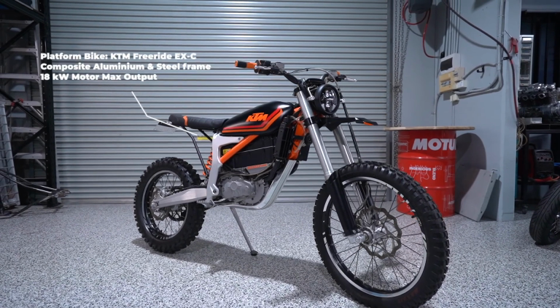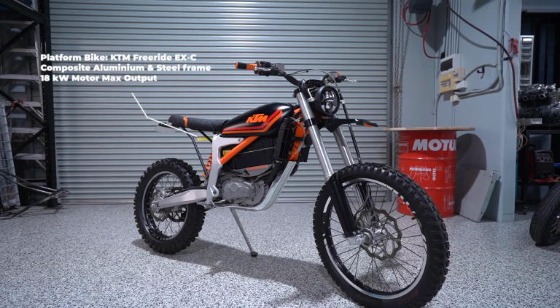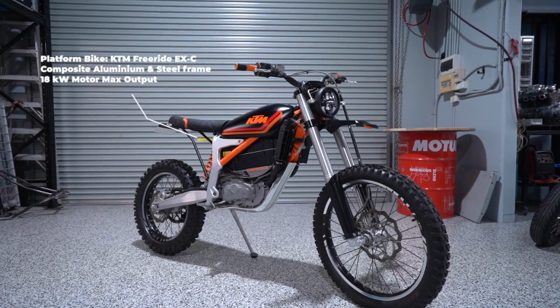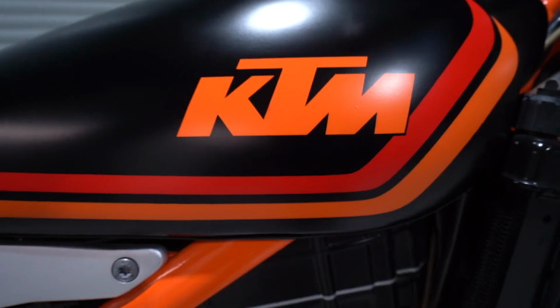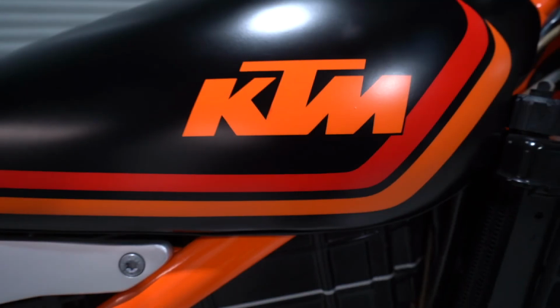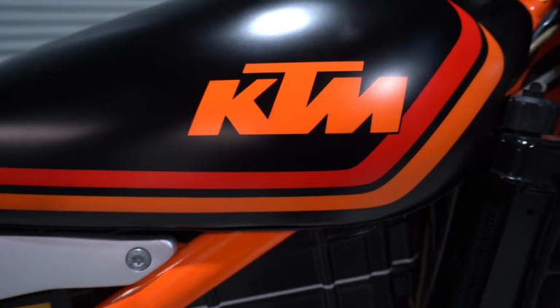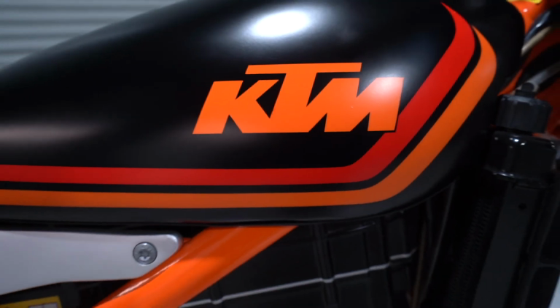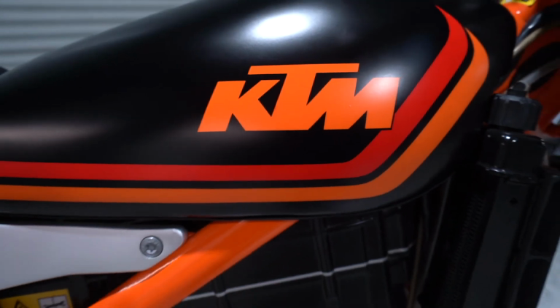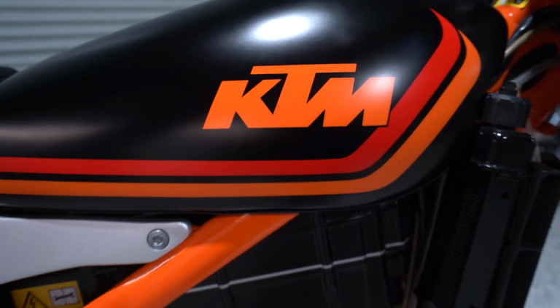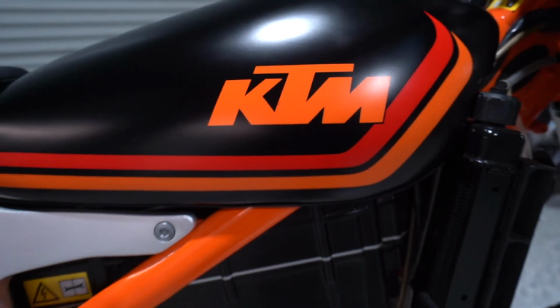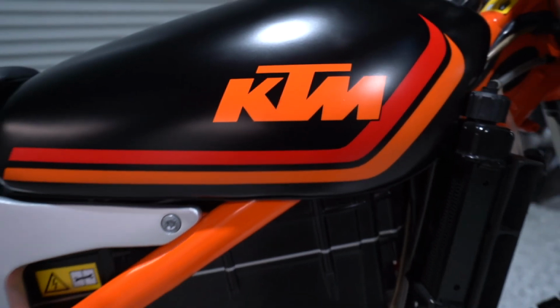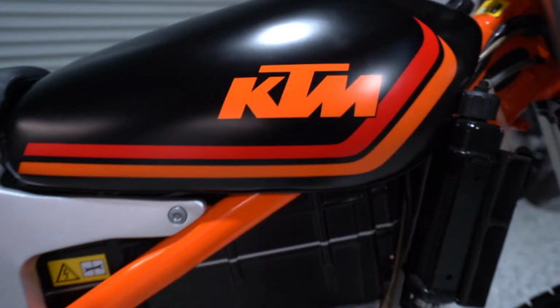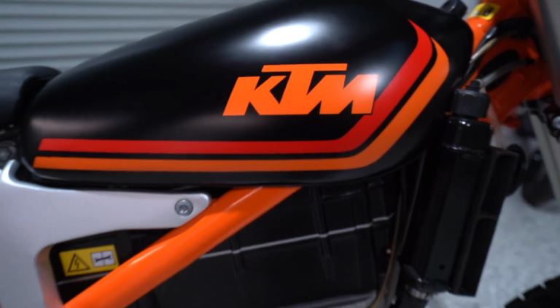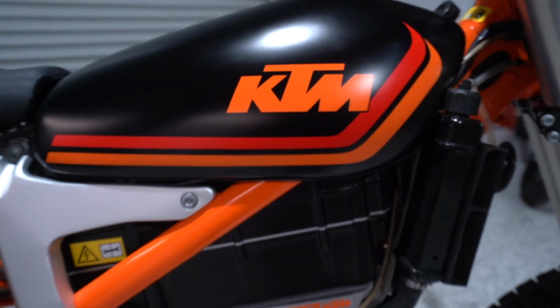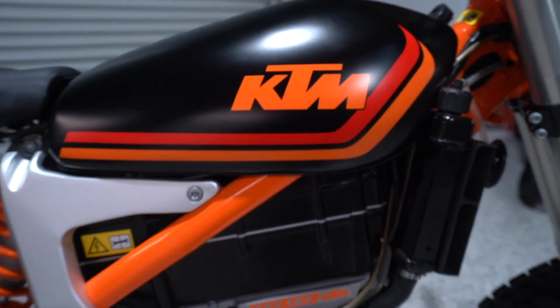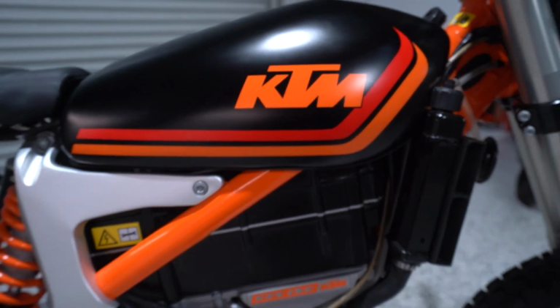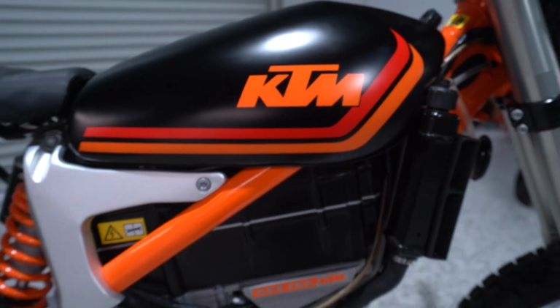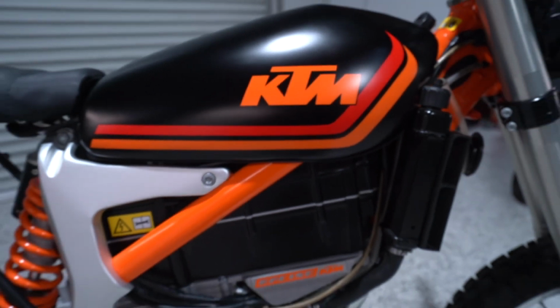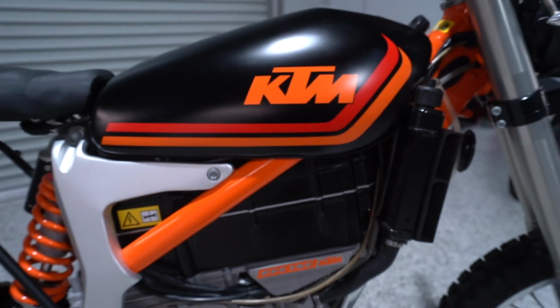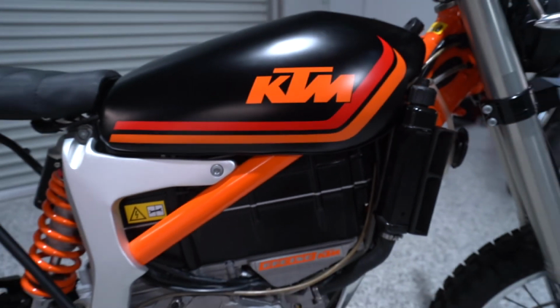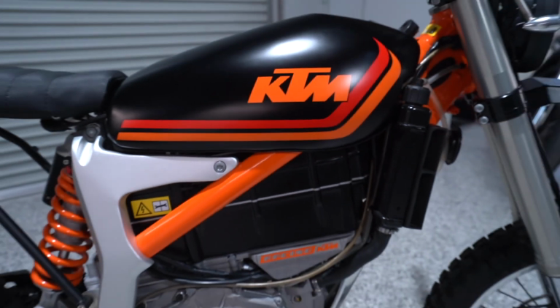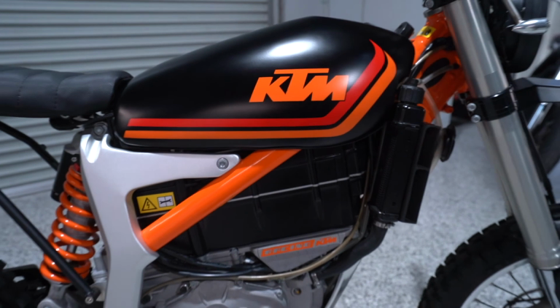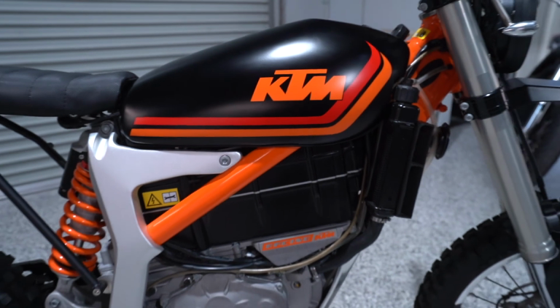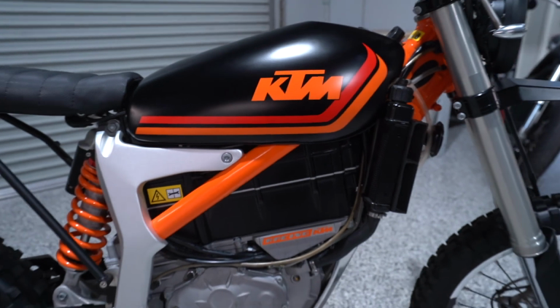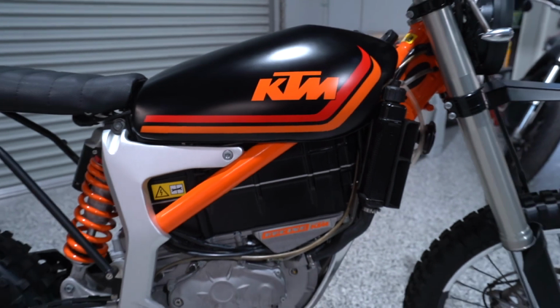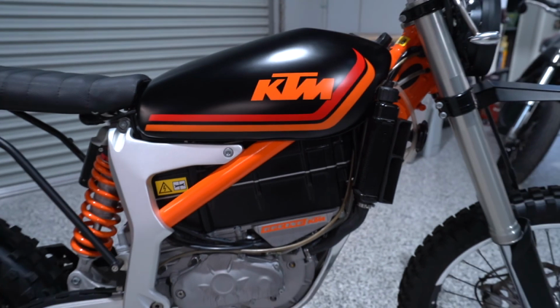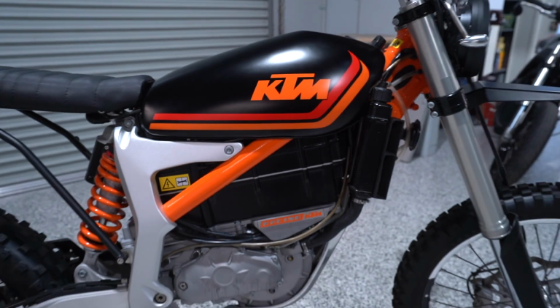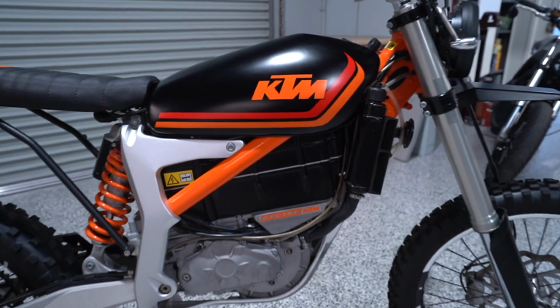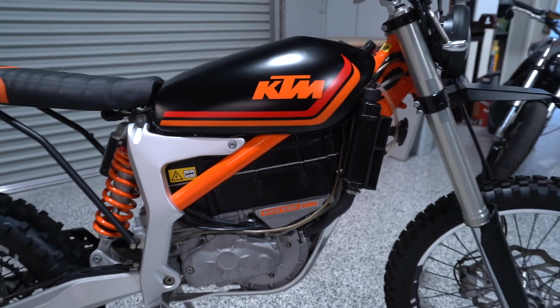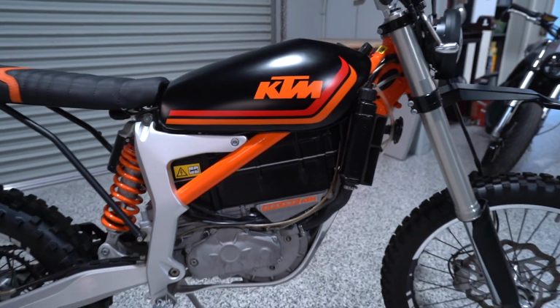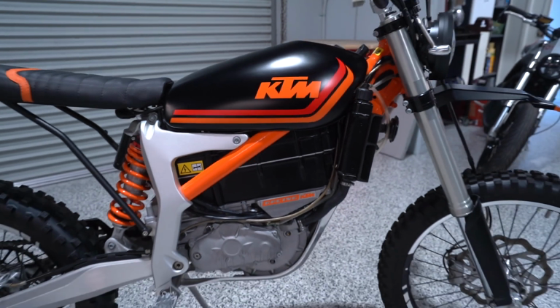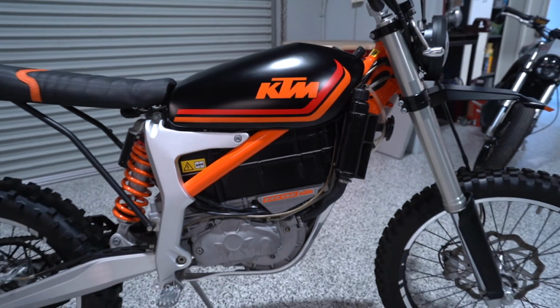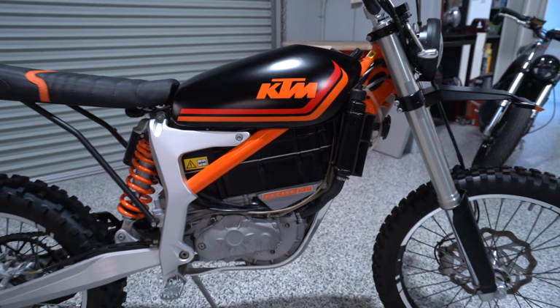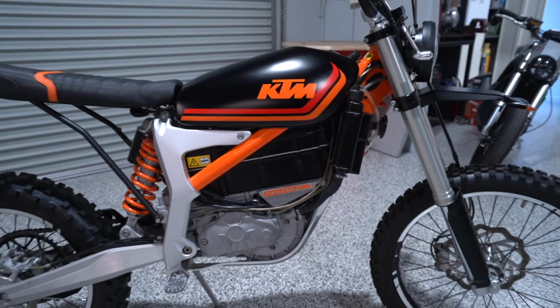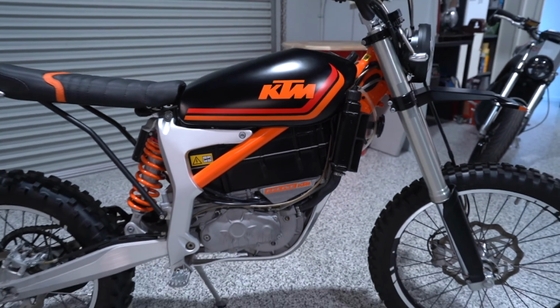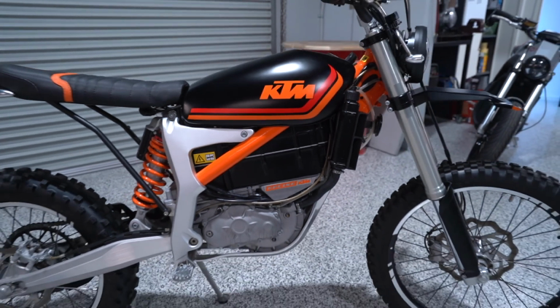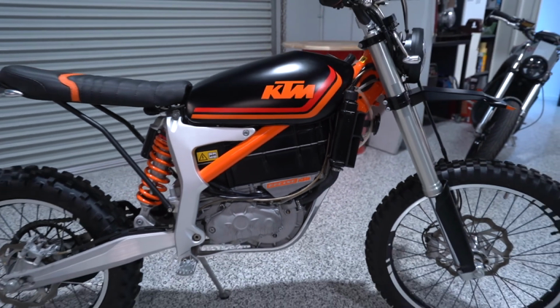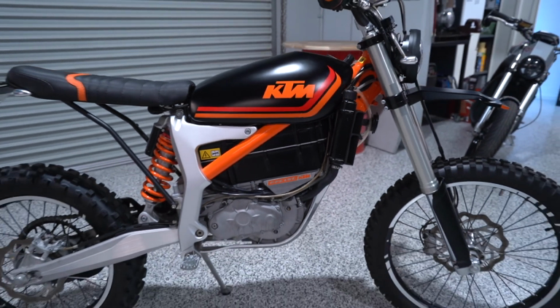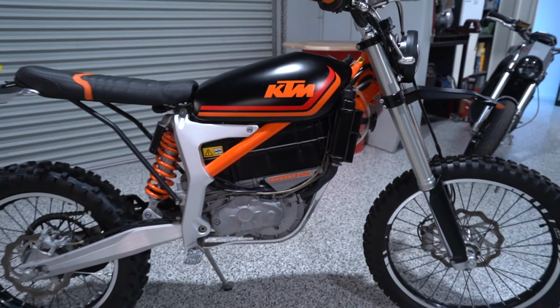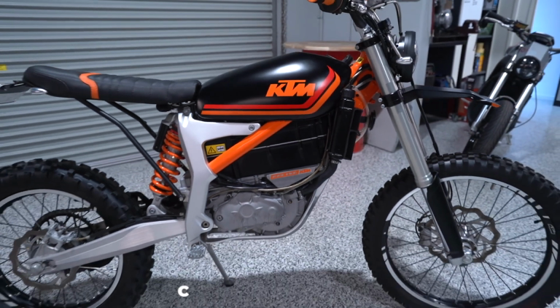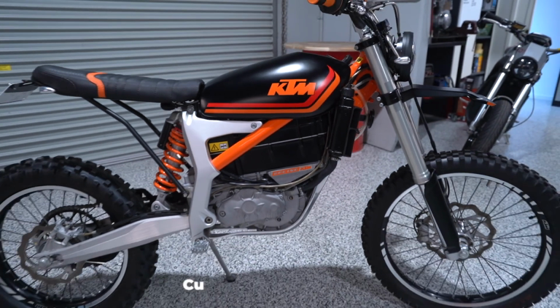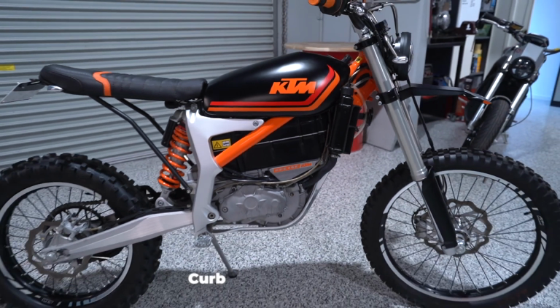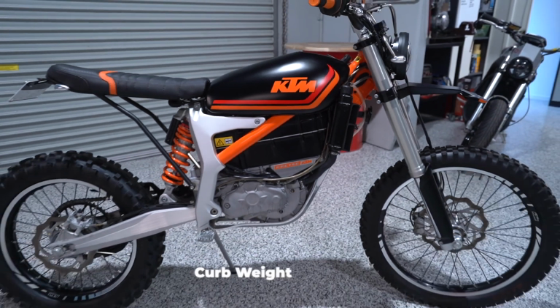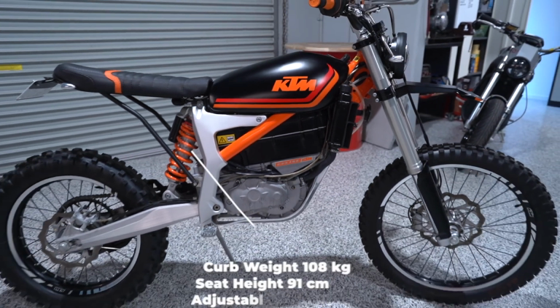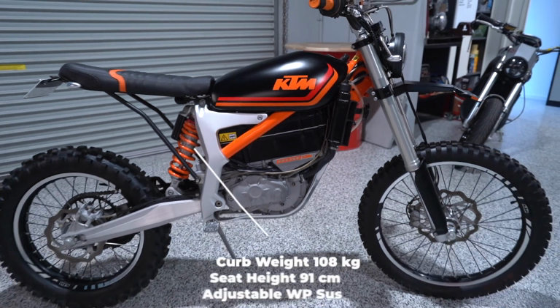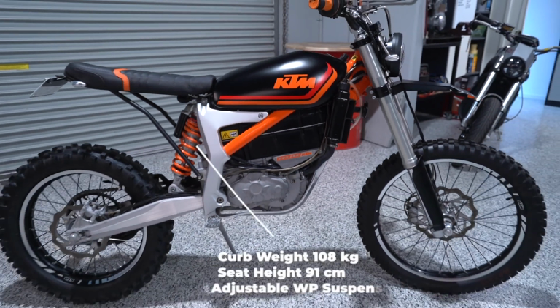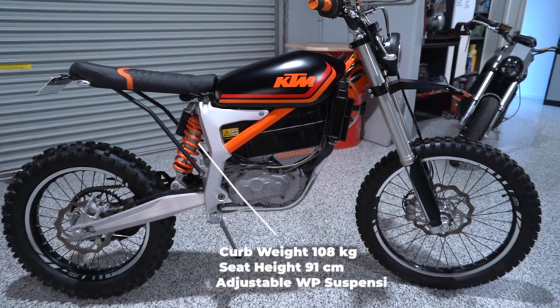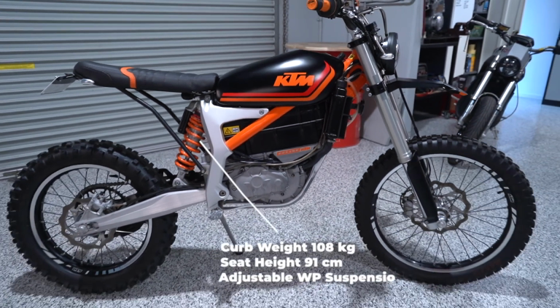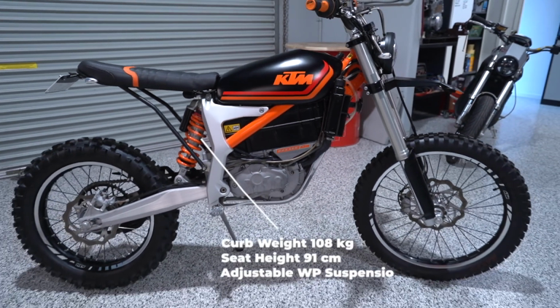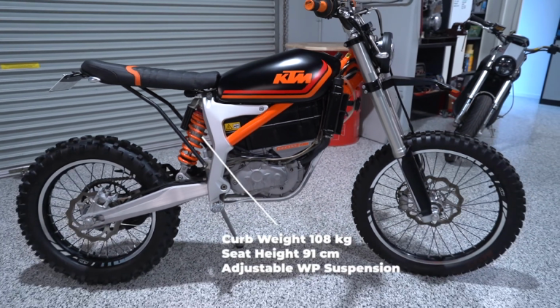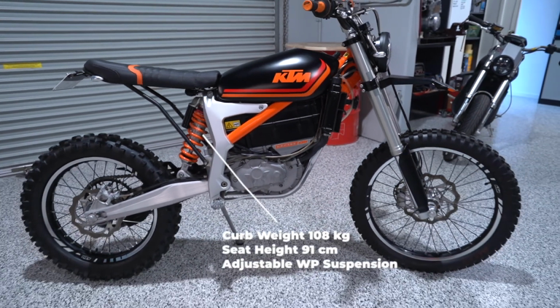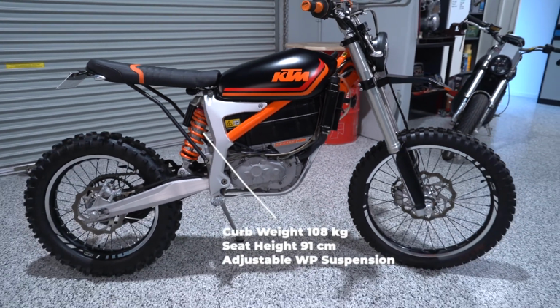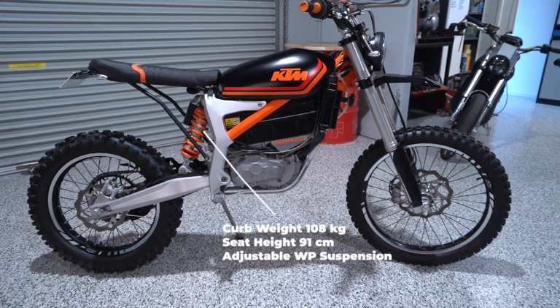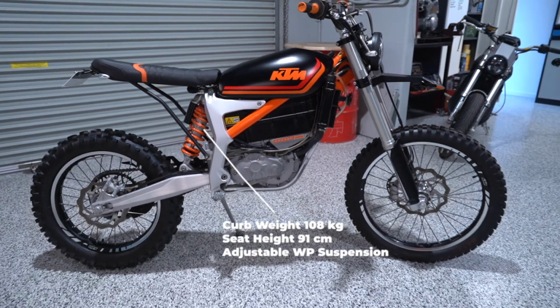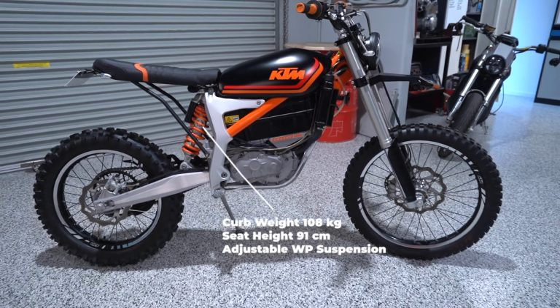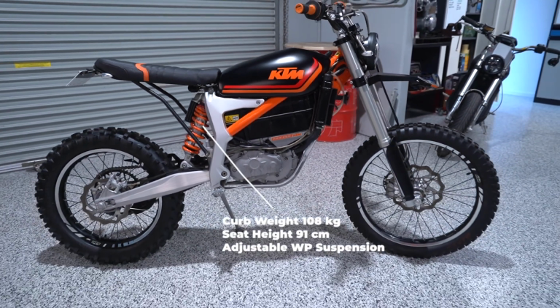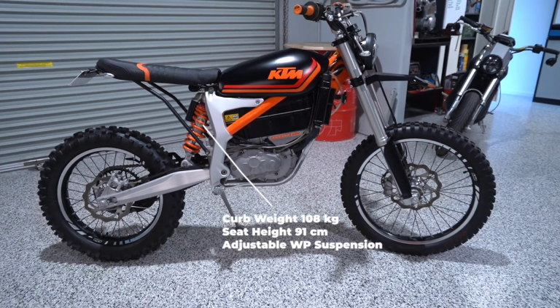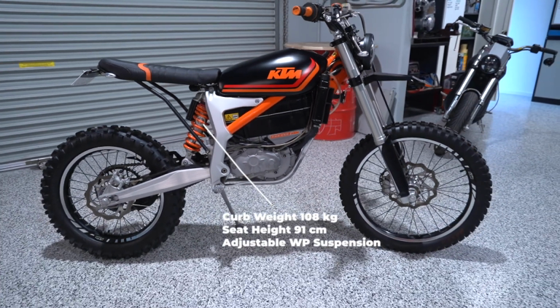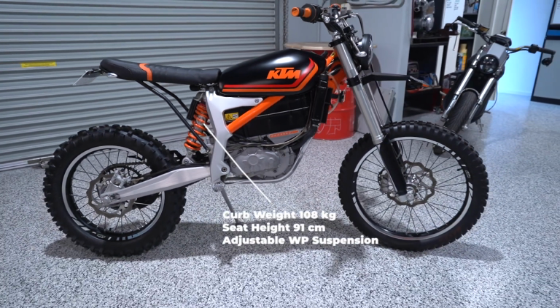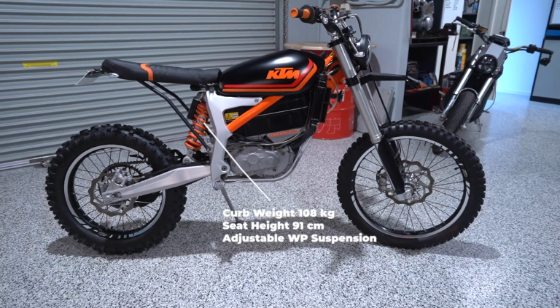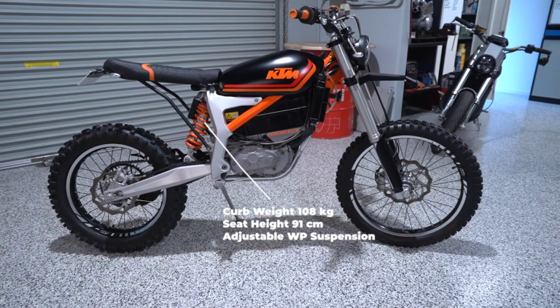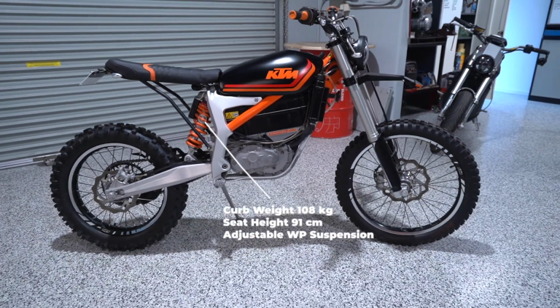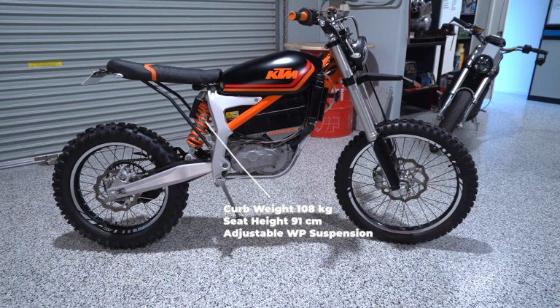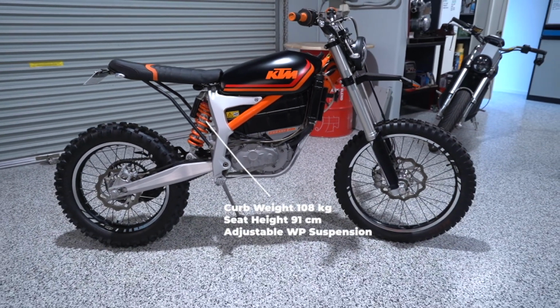The bike has a limited top speed of 90 km an hour and a range of 100 km. This bike was meant for a fun ride, not a long ride.